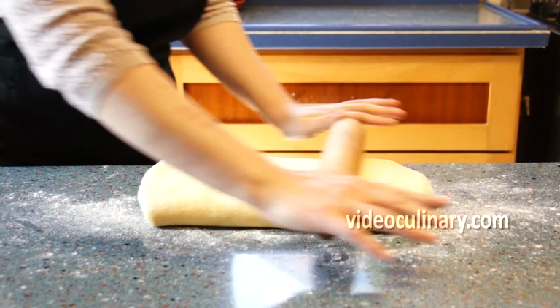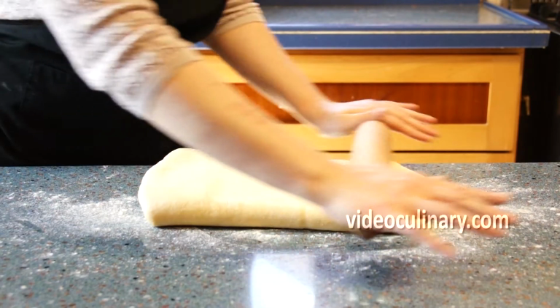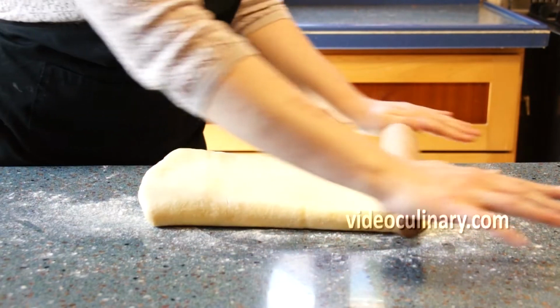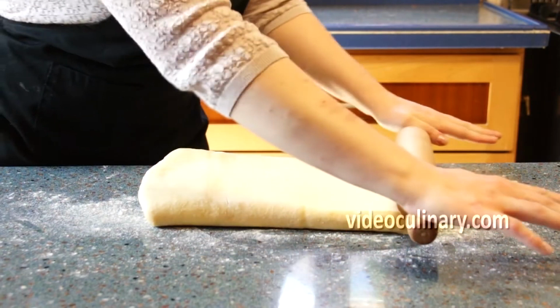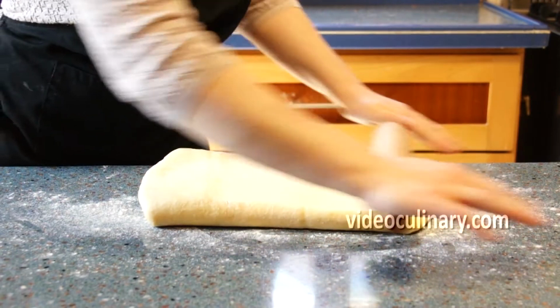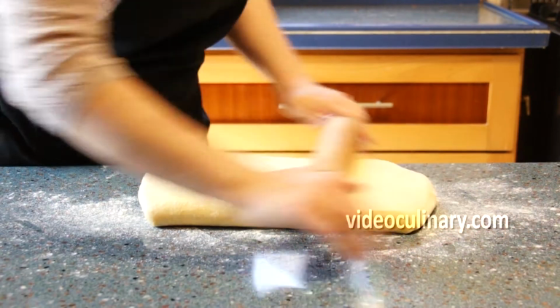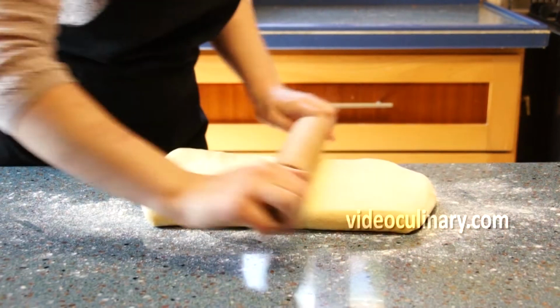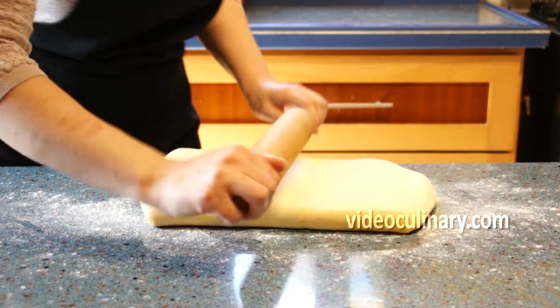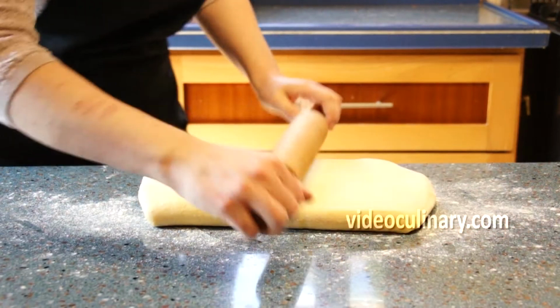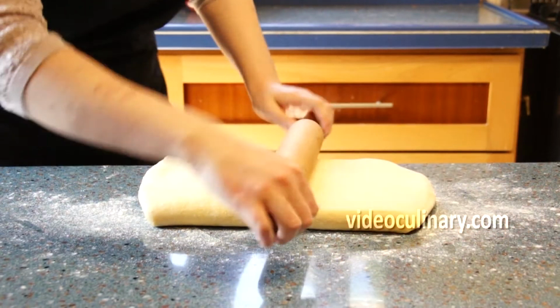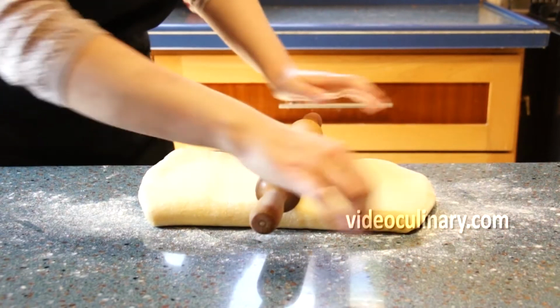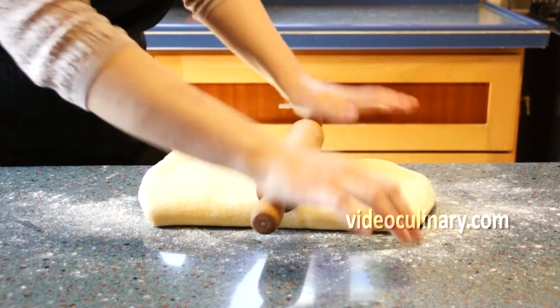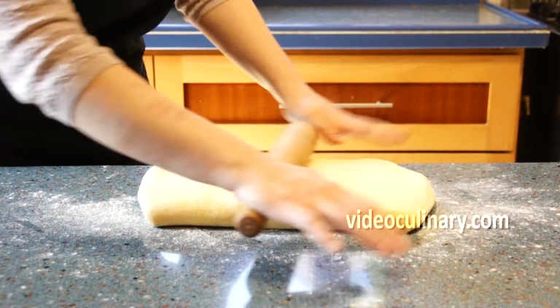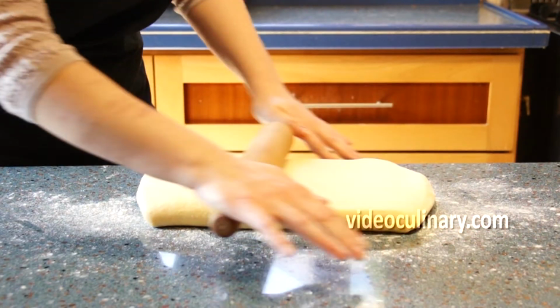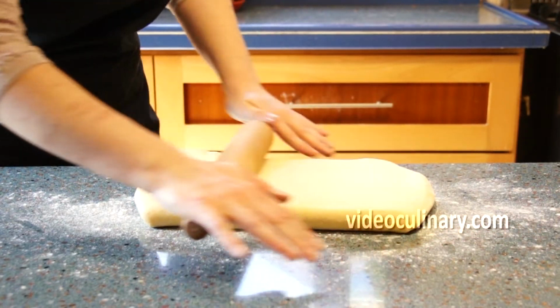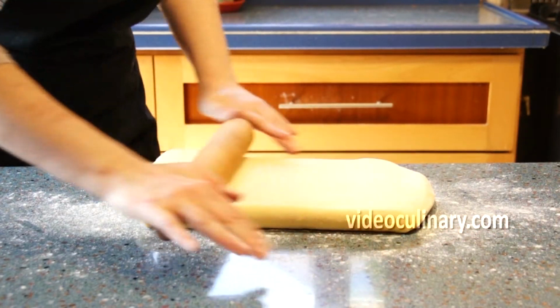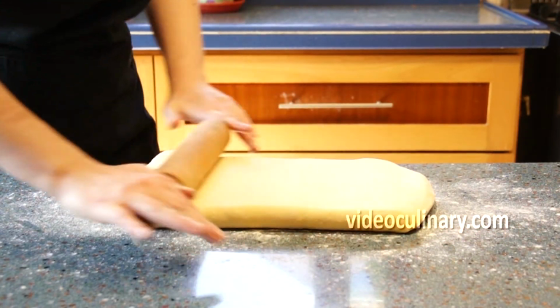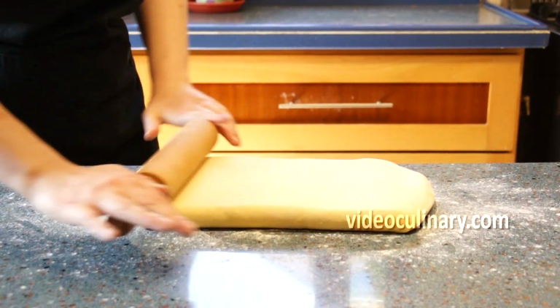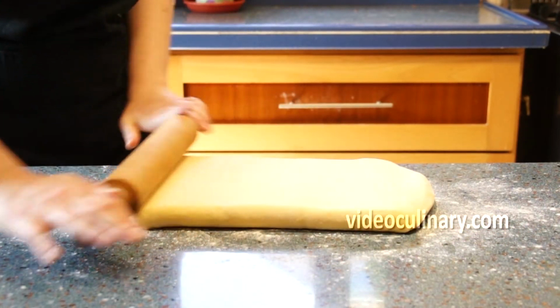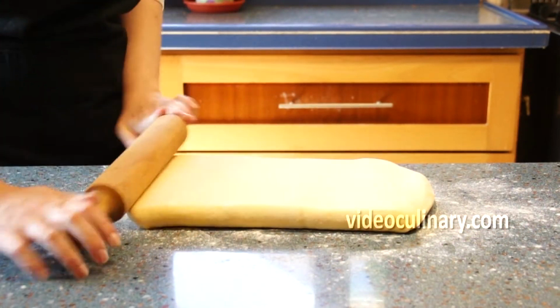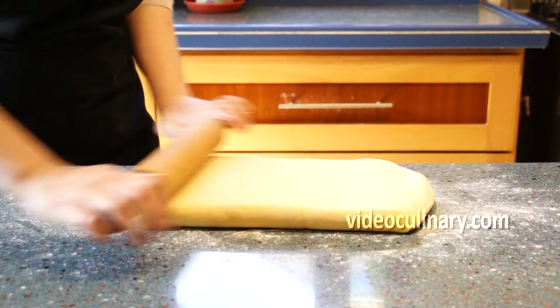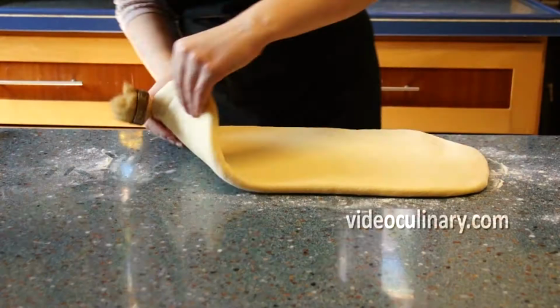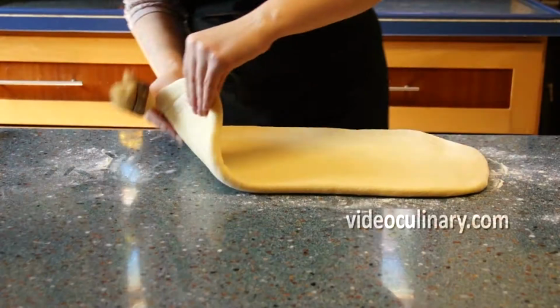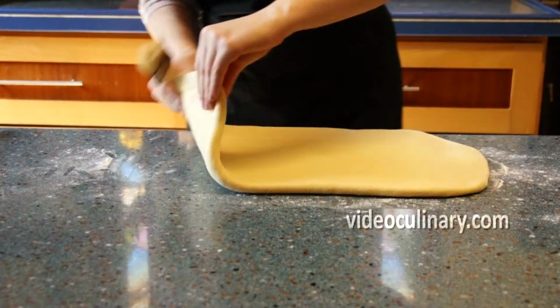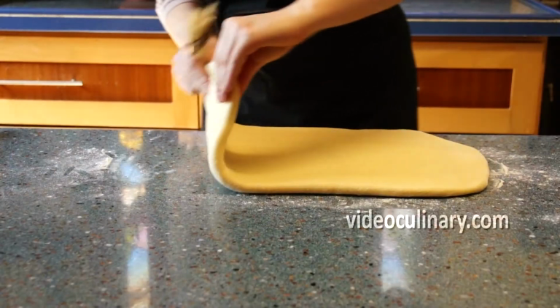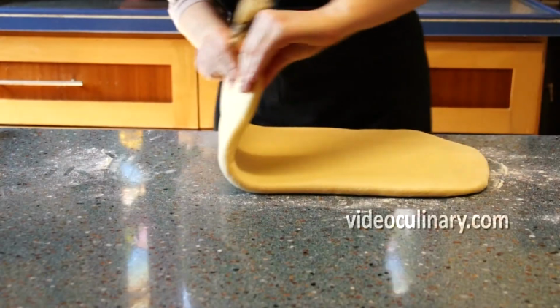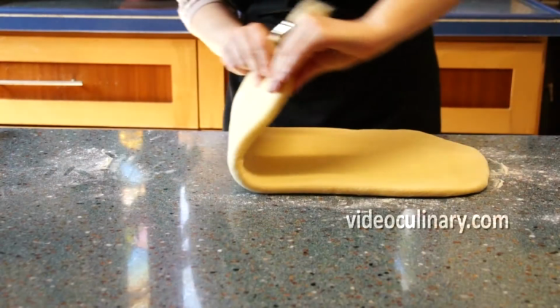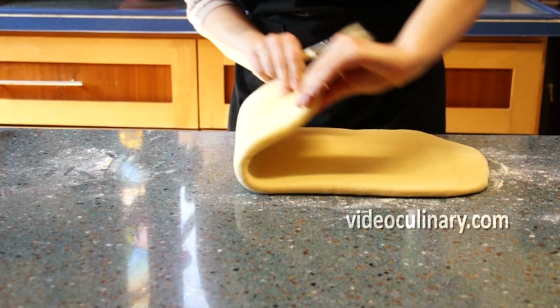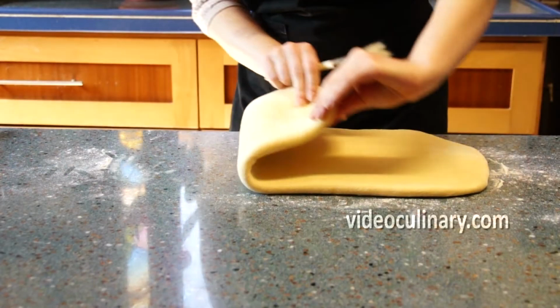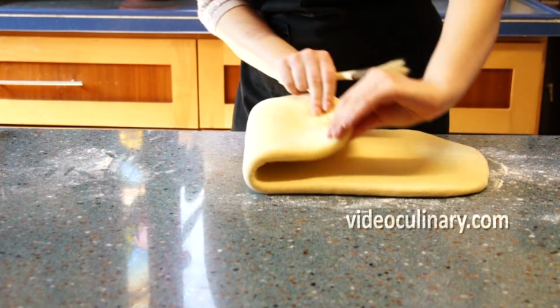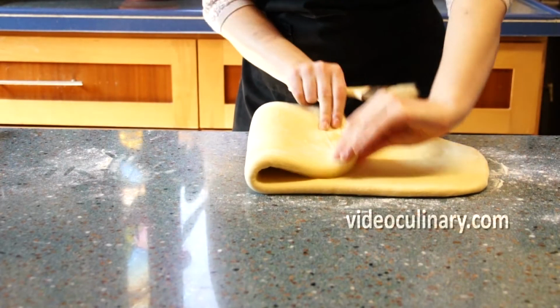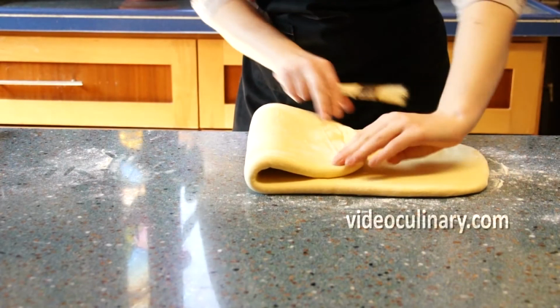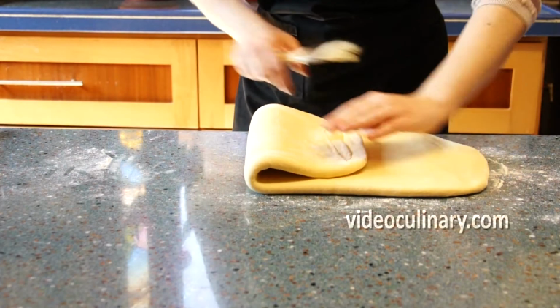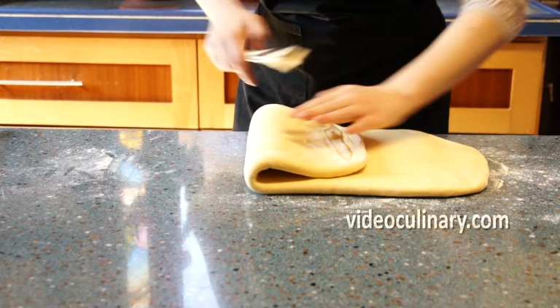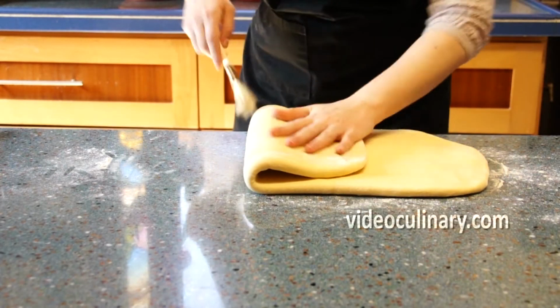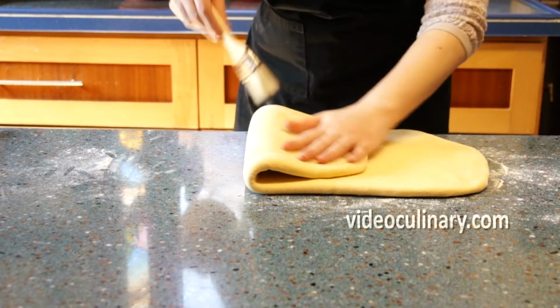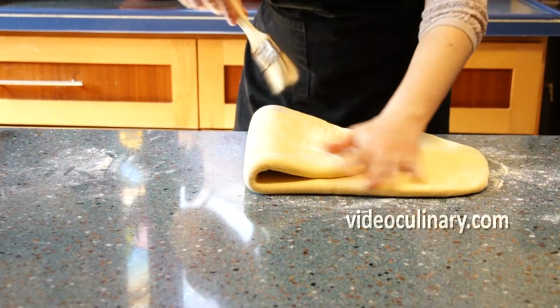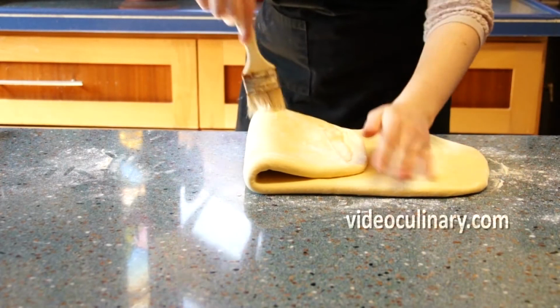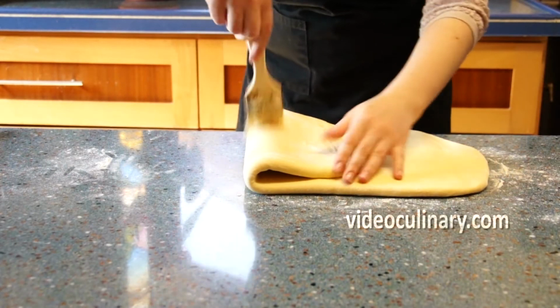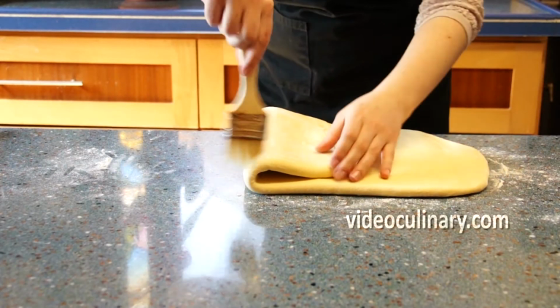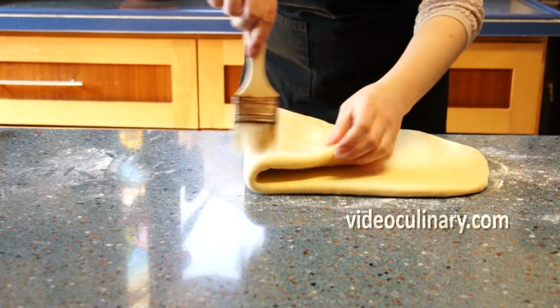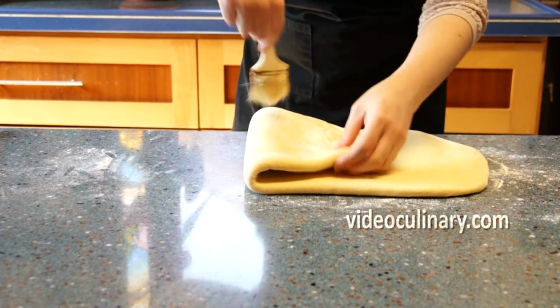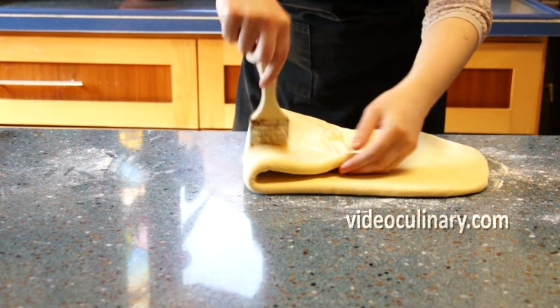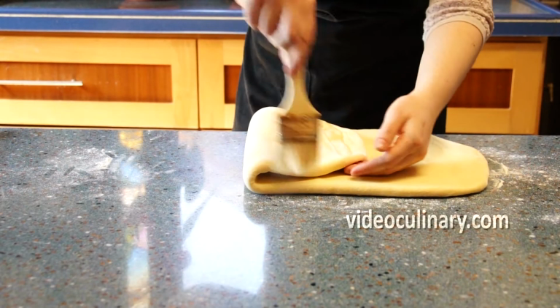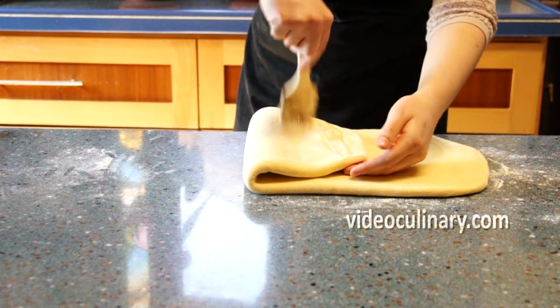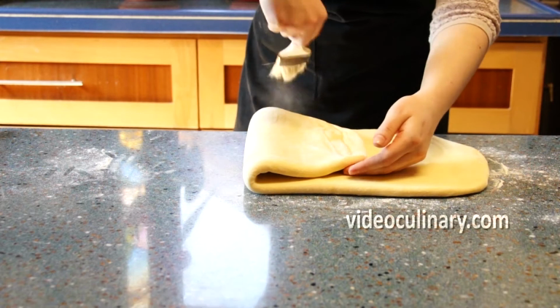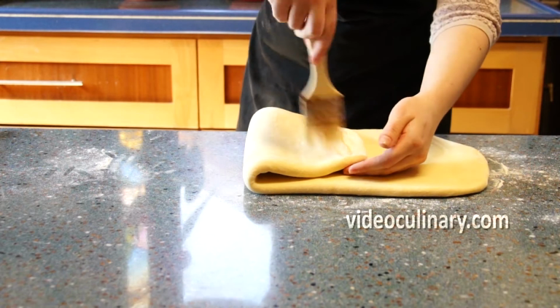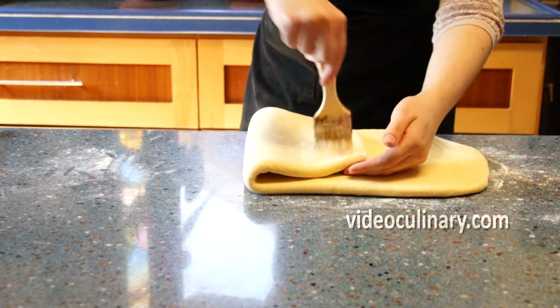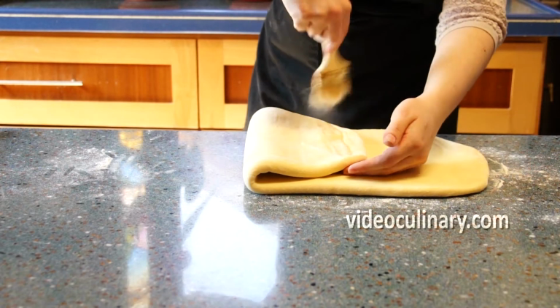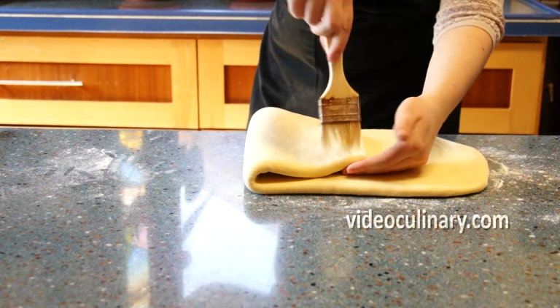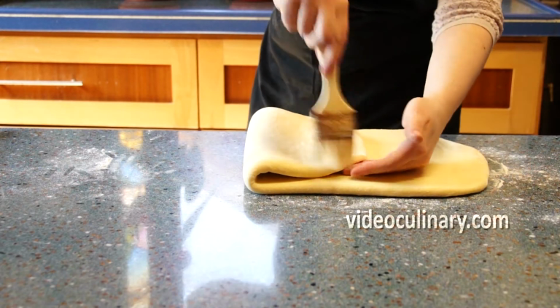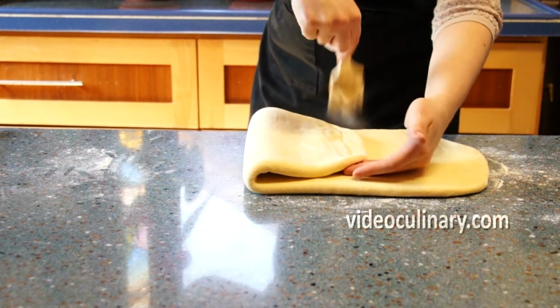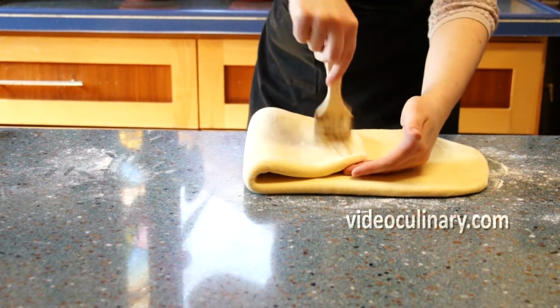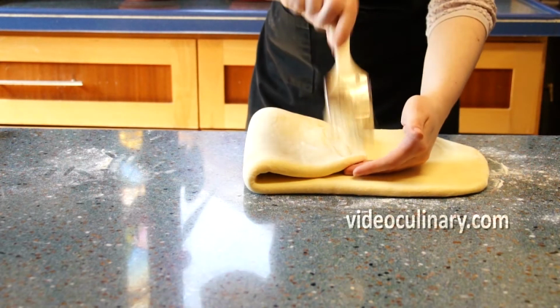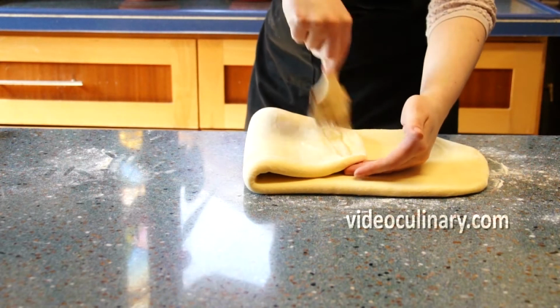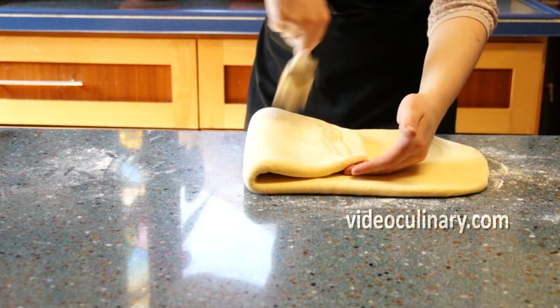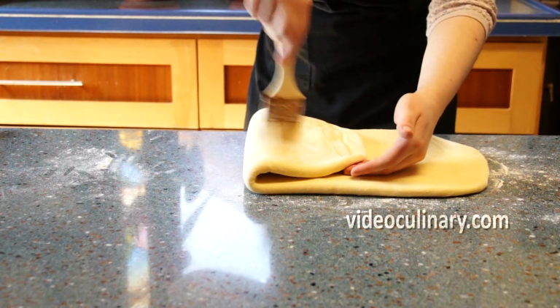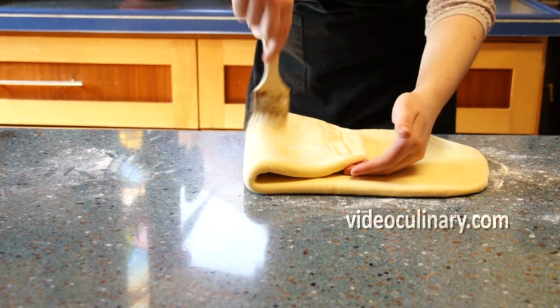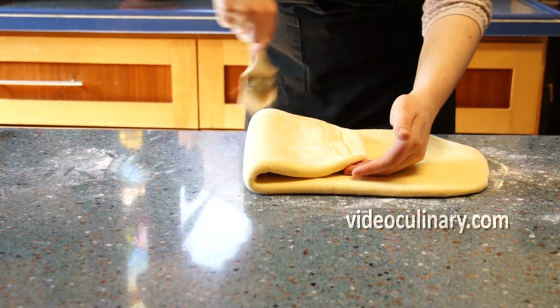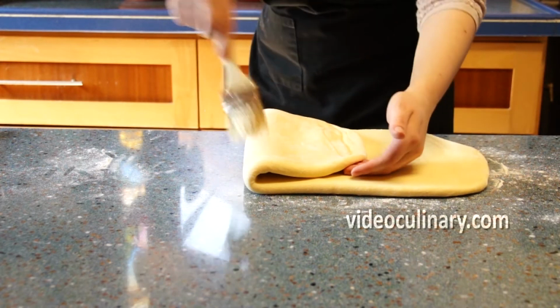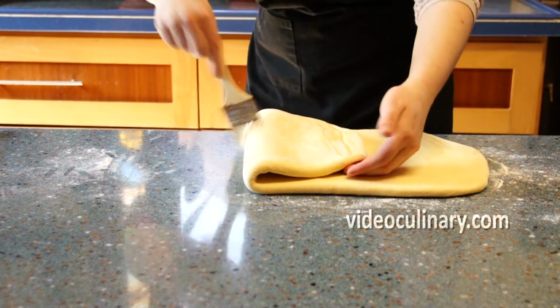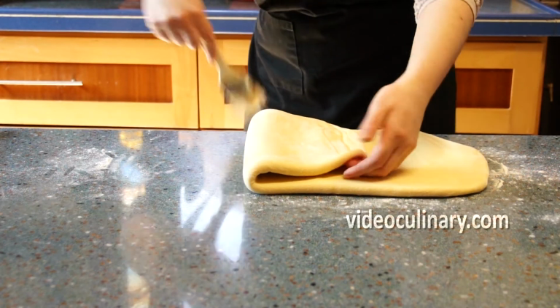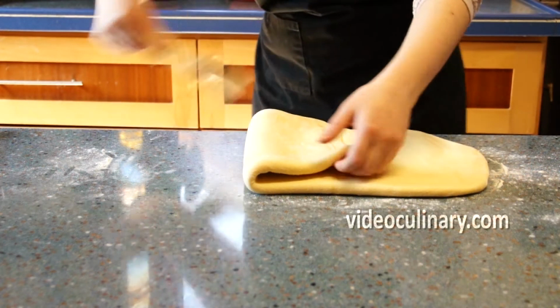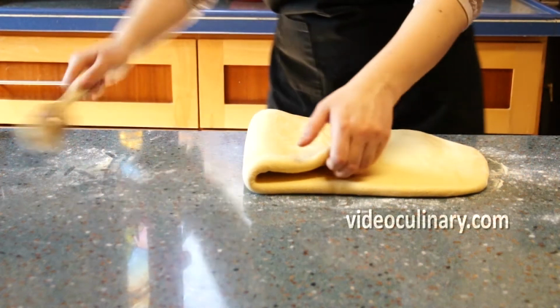Cover the dough with plastic wrap or place in a plastic bag and refrigerate for 30 minutes before using.